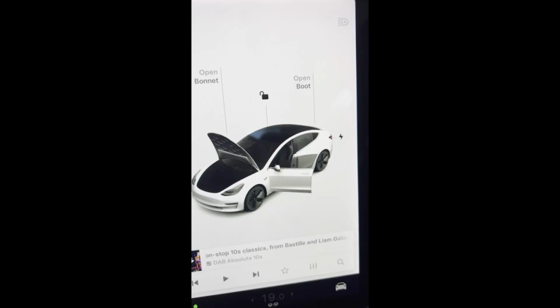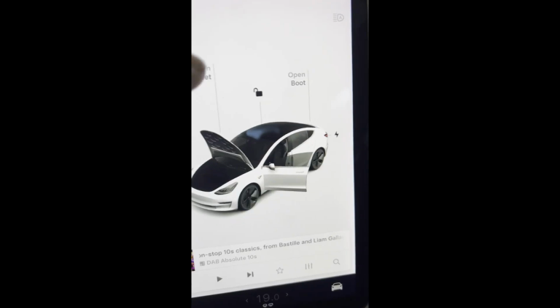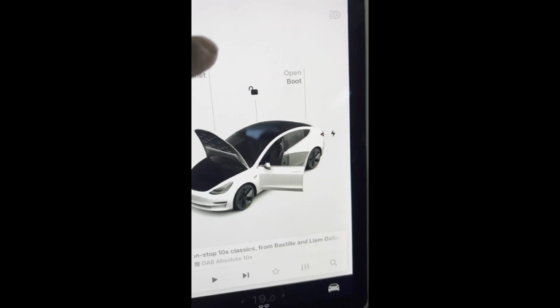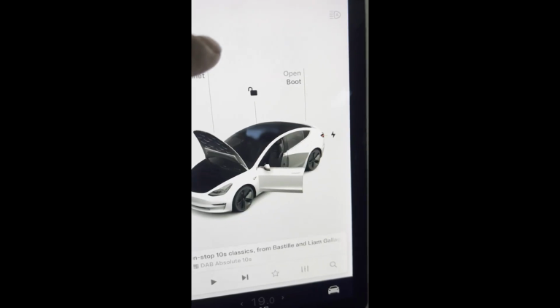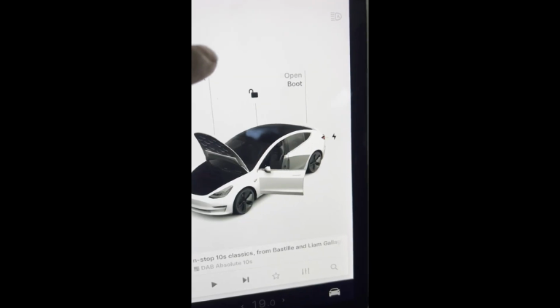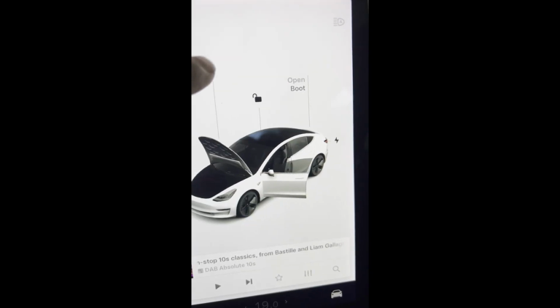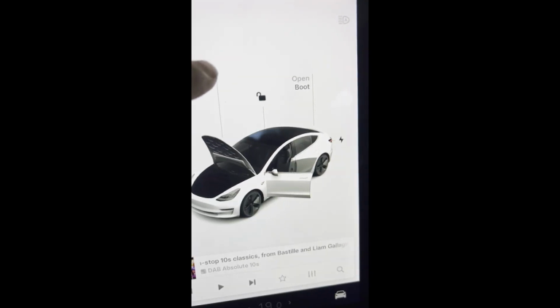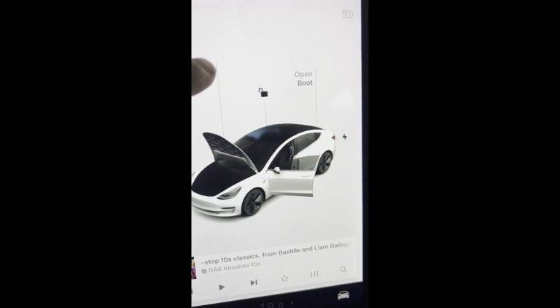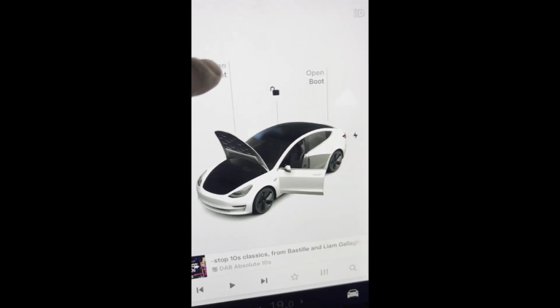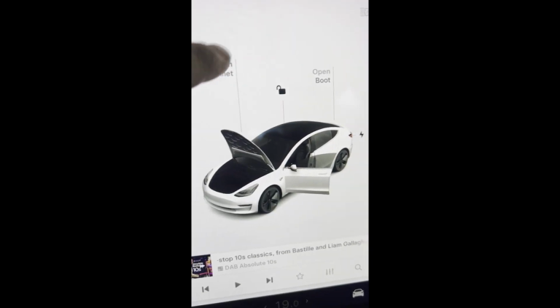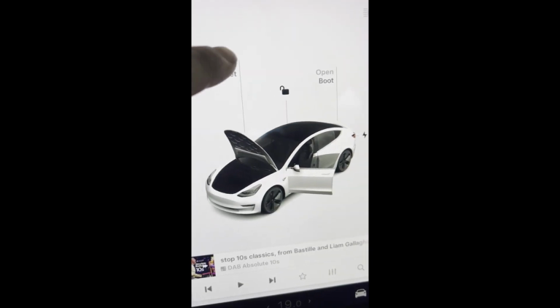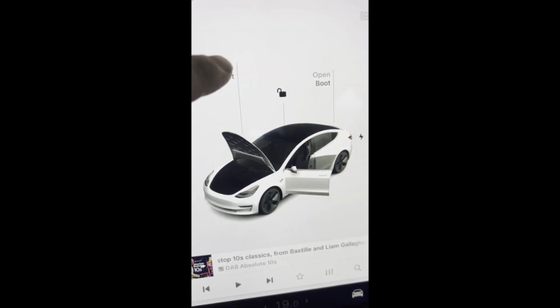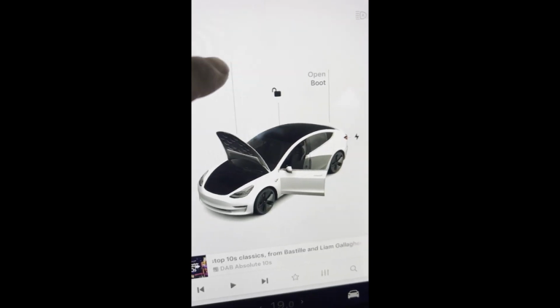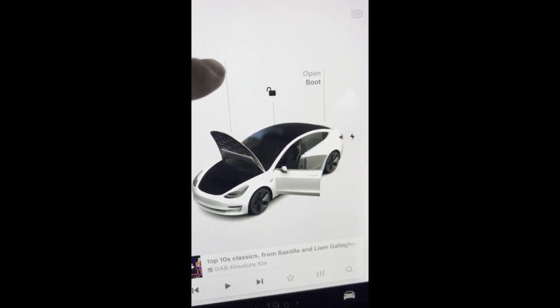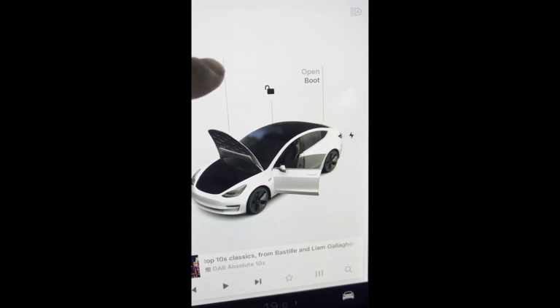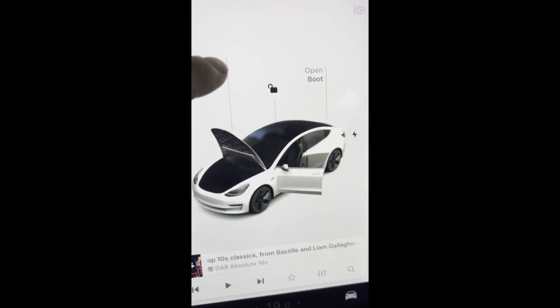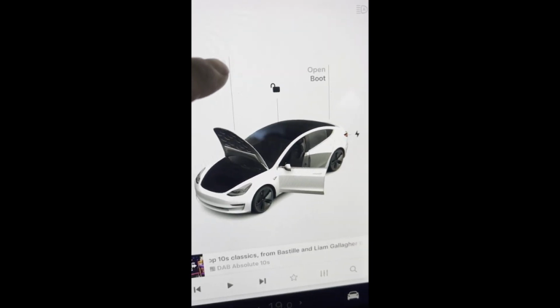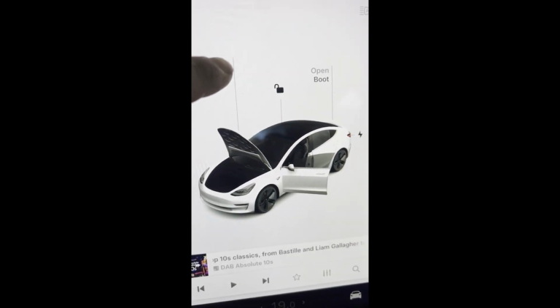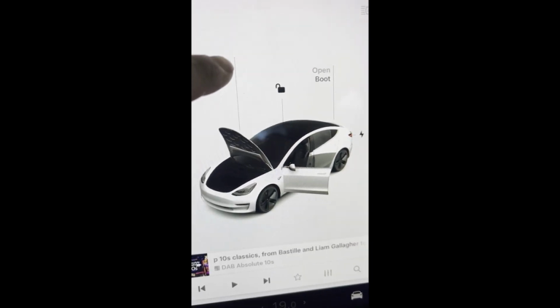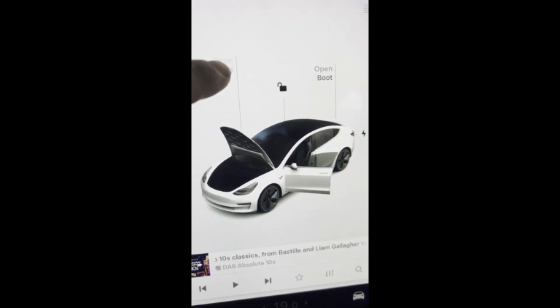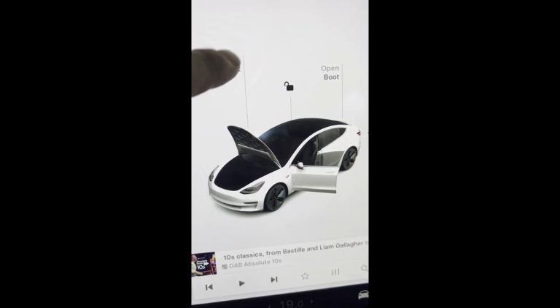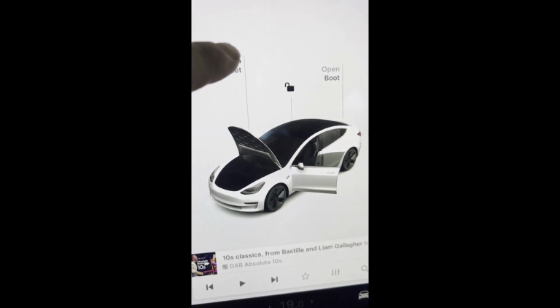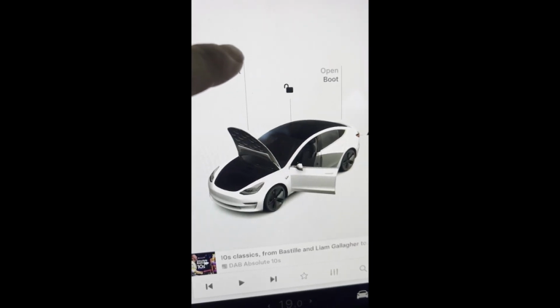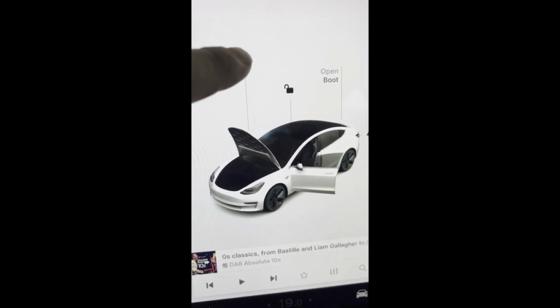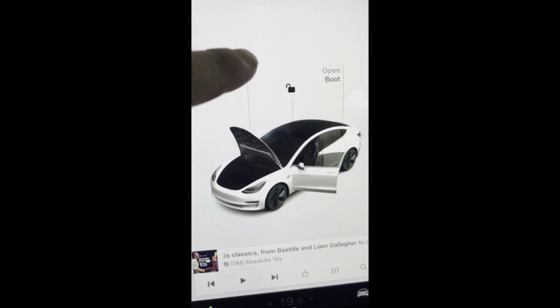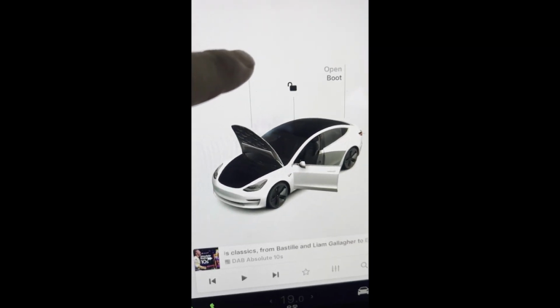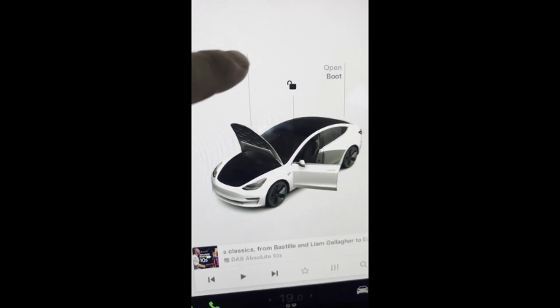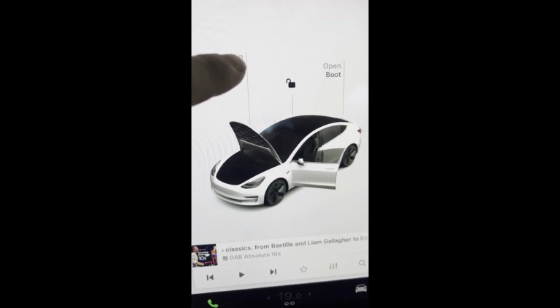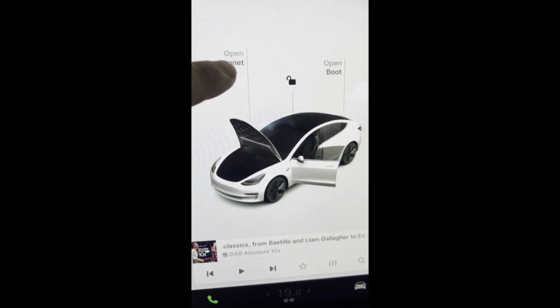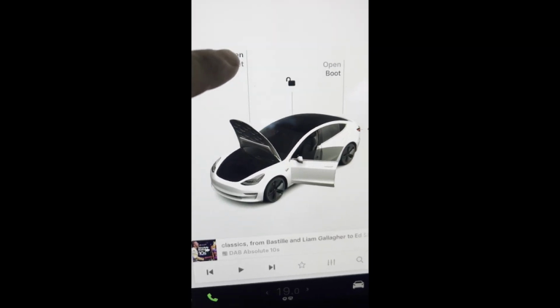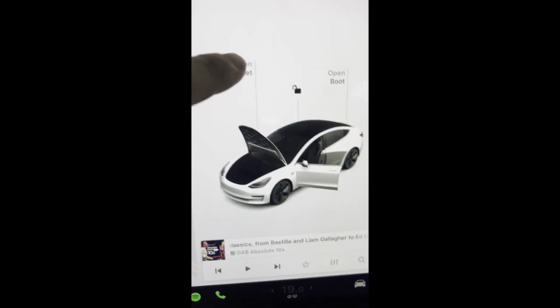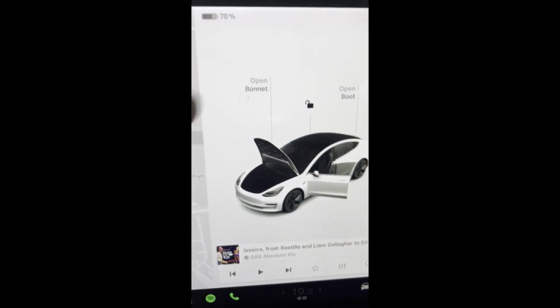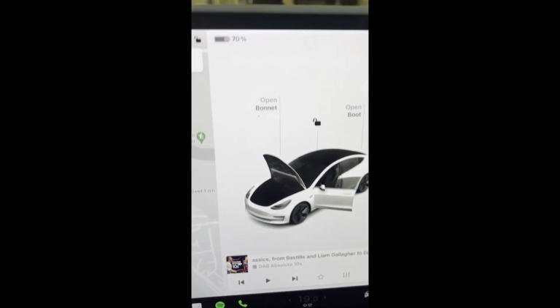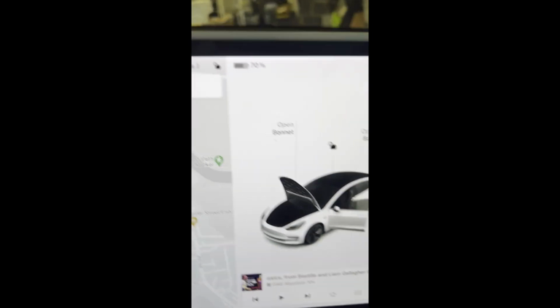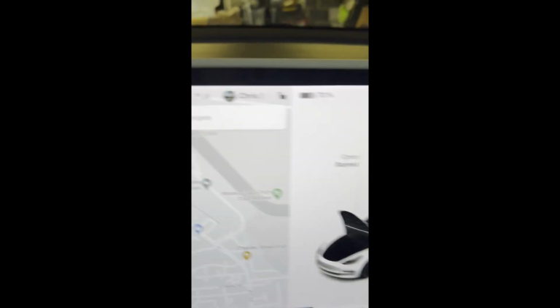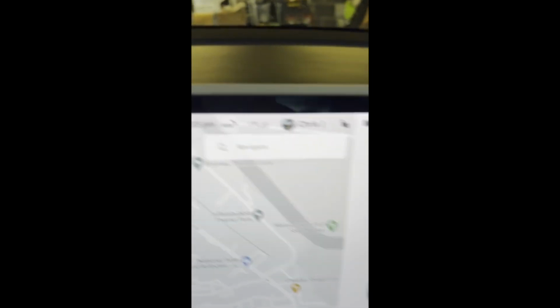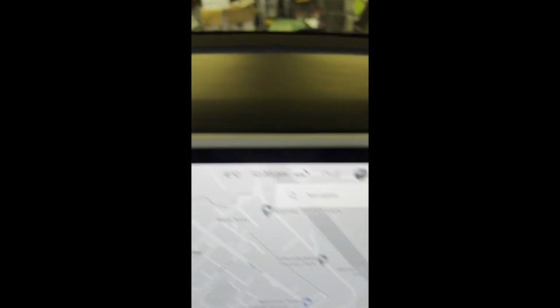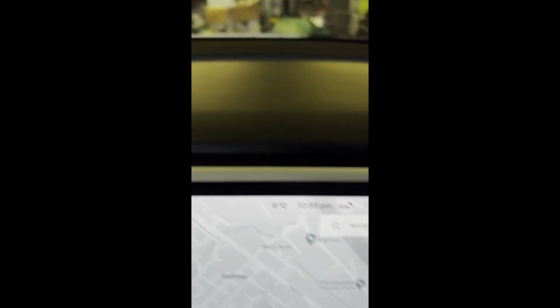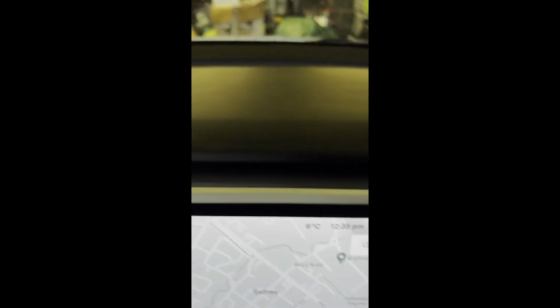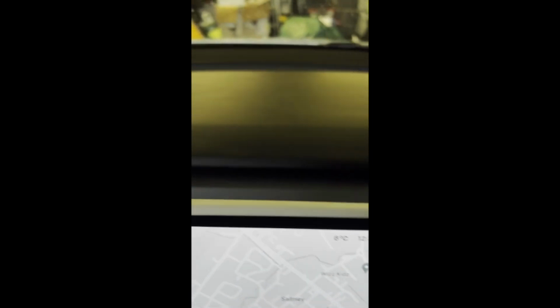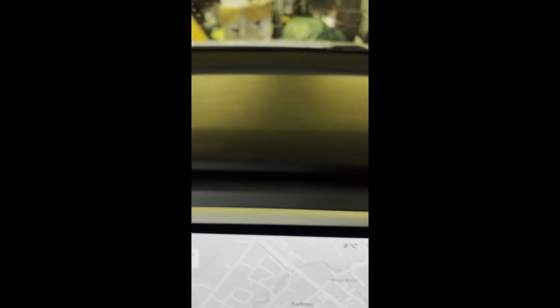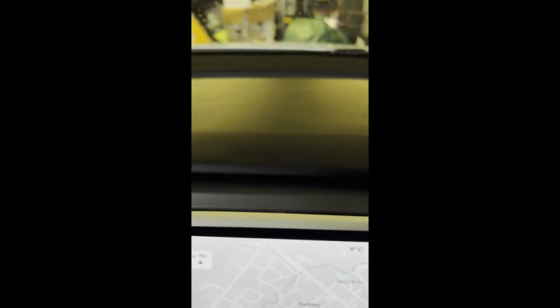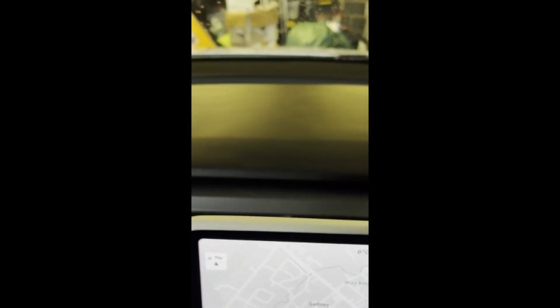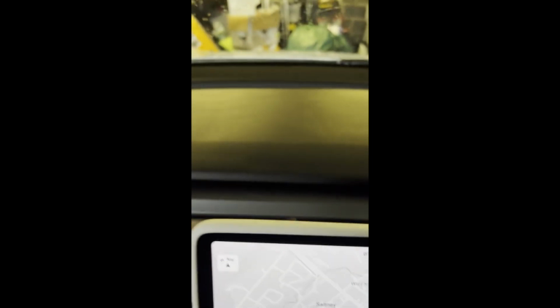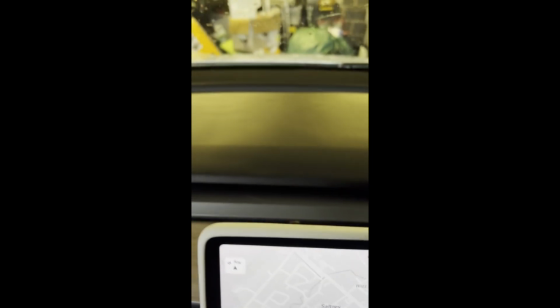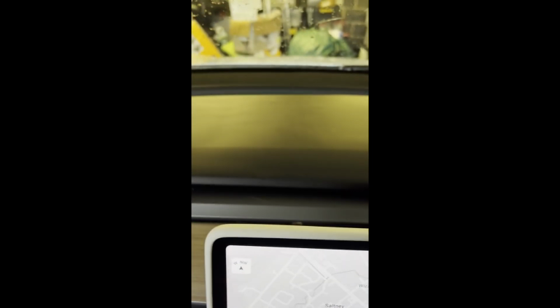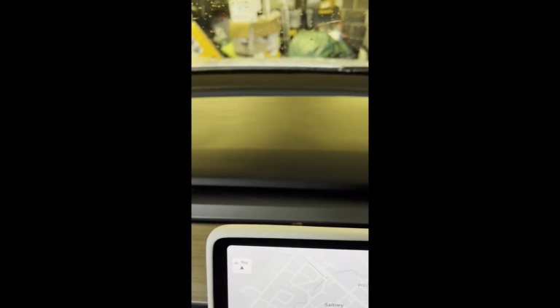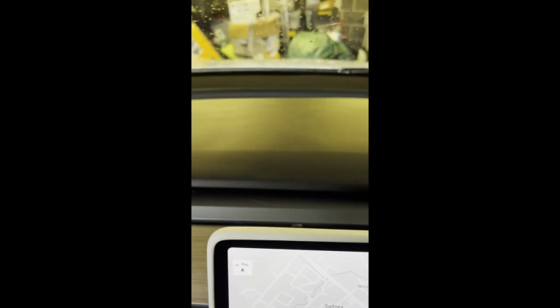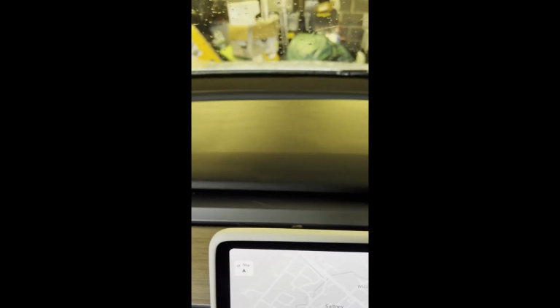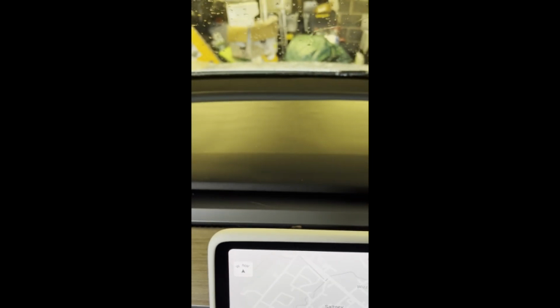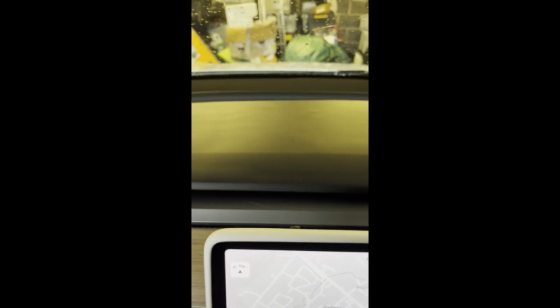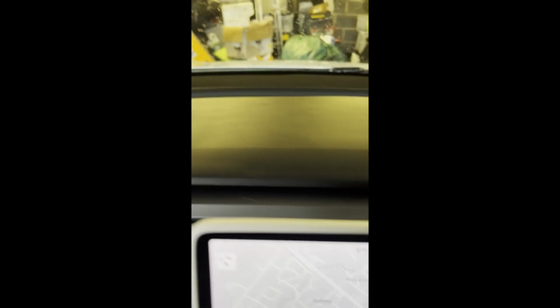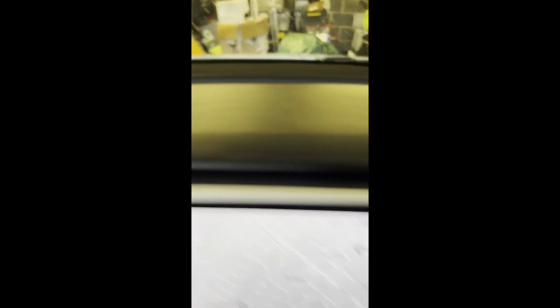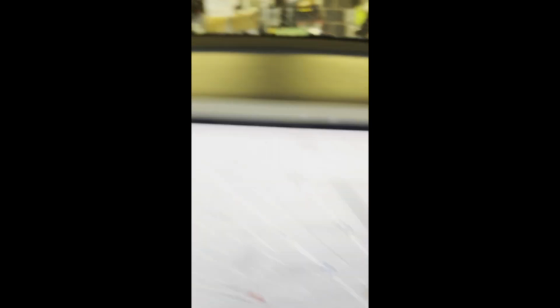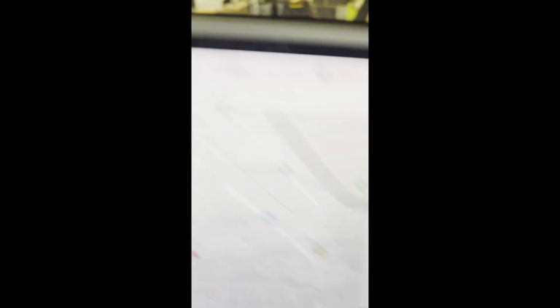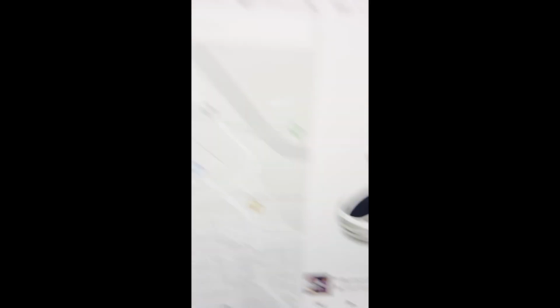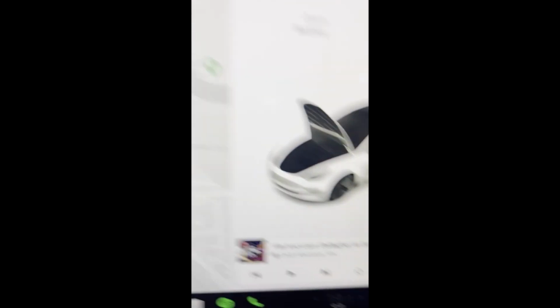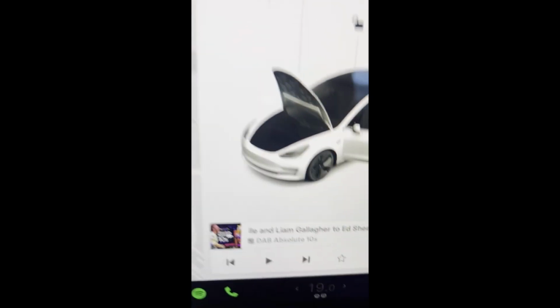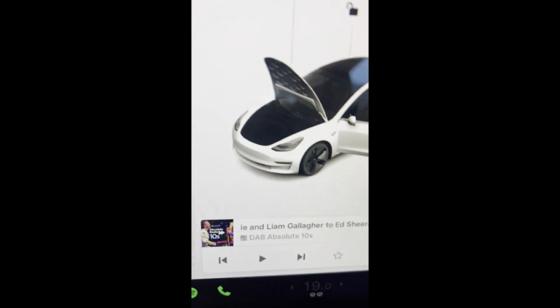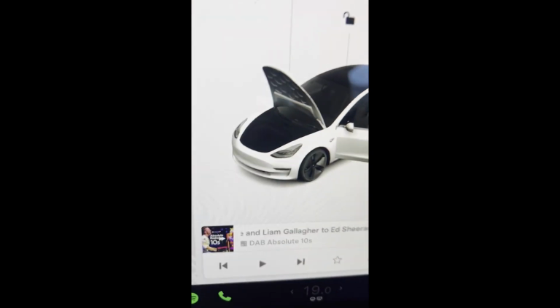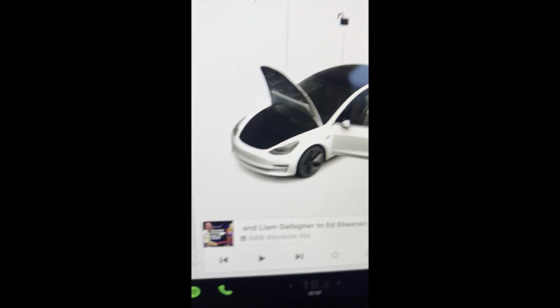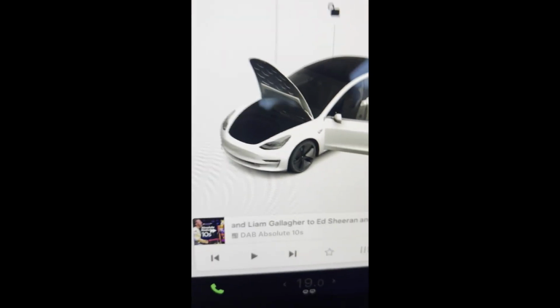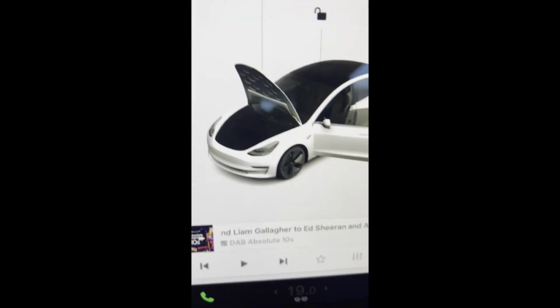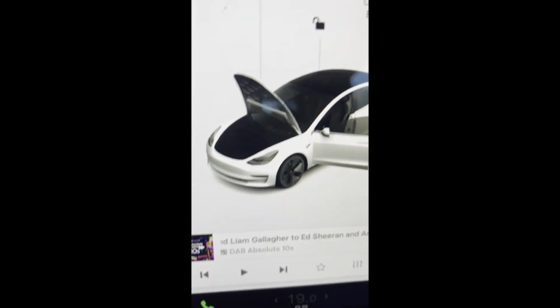The scenario here is that you go to open the frunk one day and realise it doesn't do anything — it just doesn't respond at all.